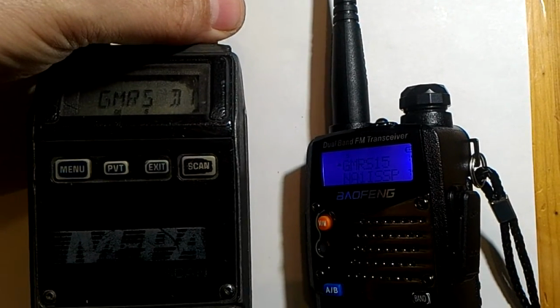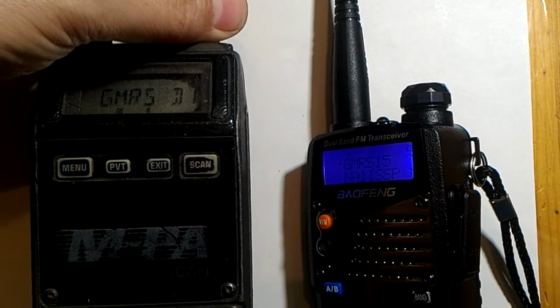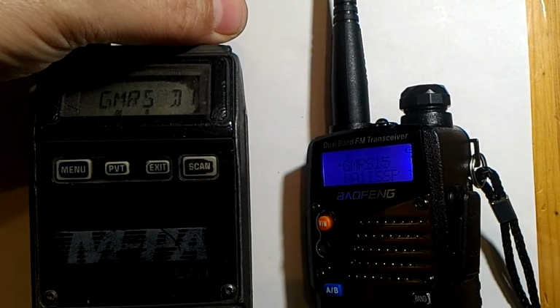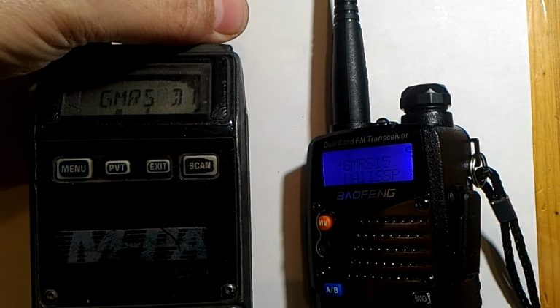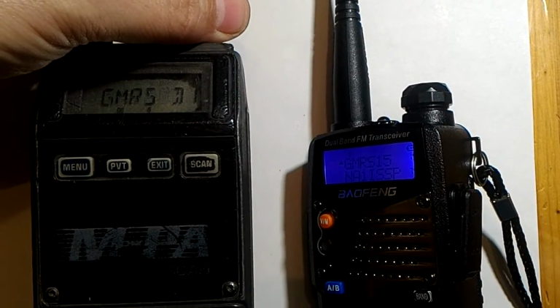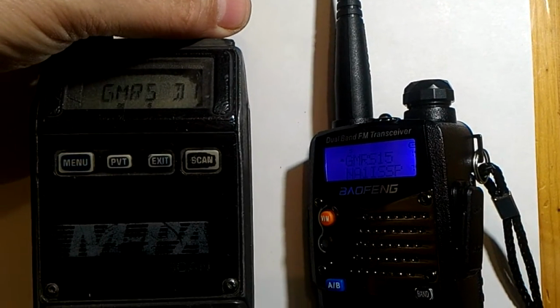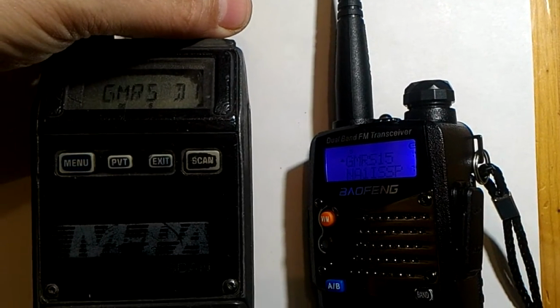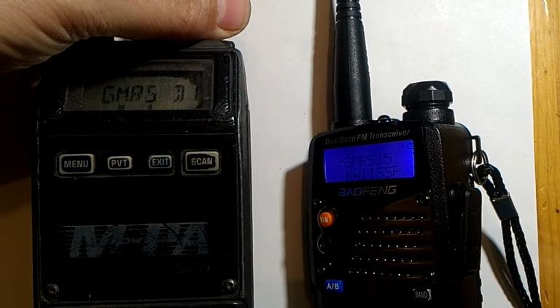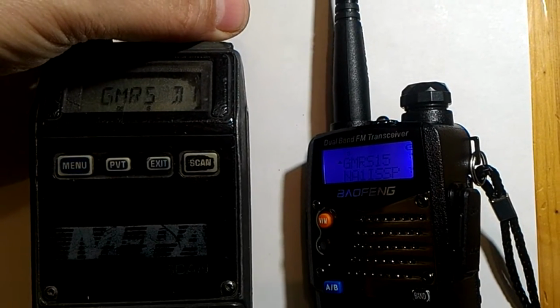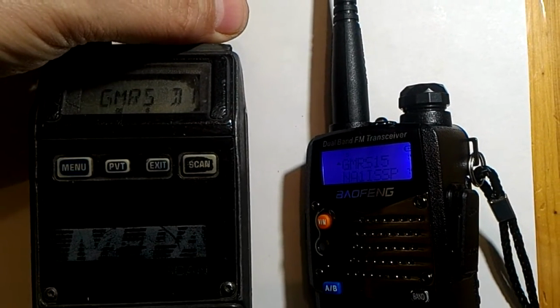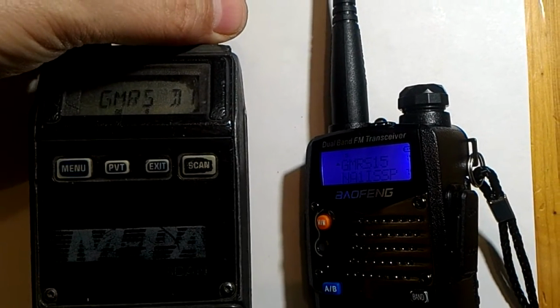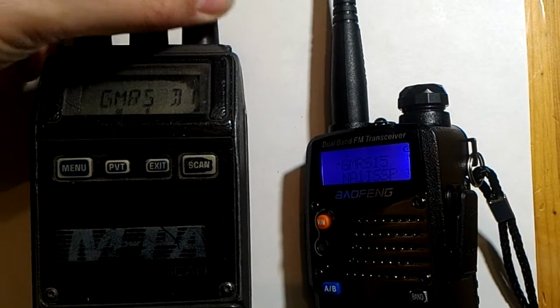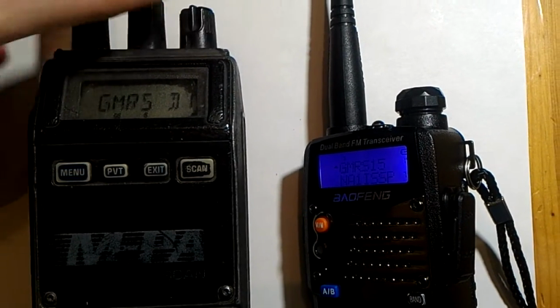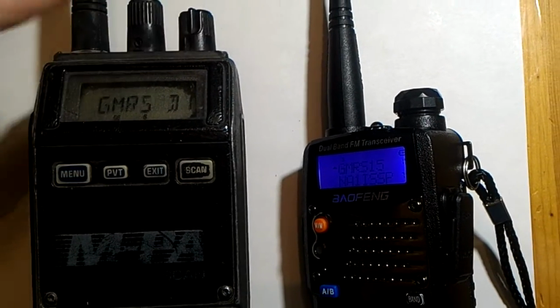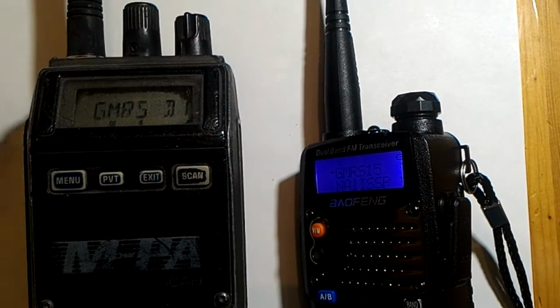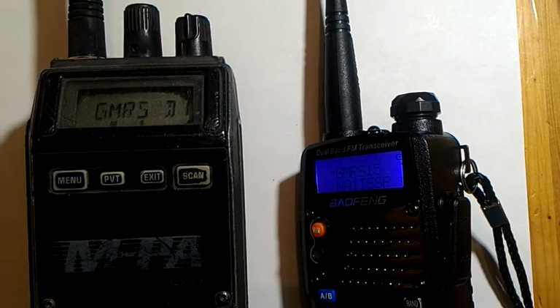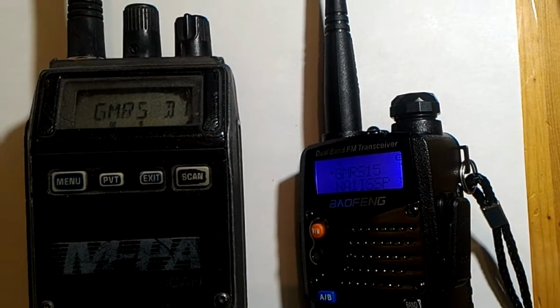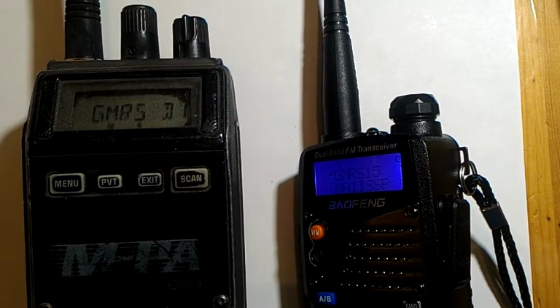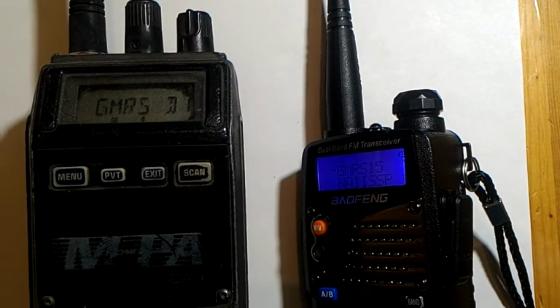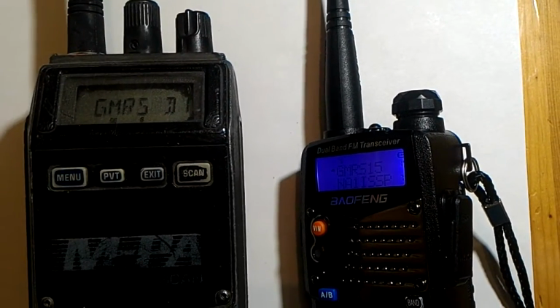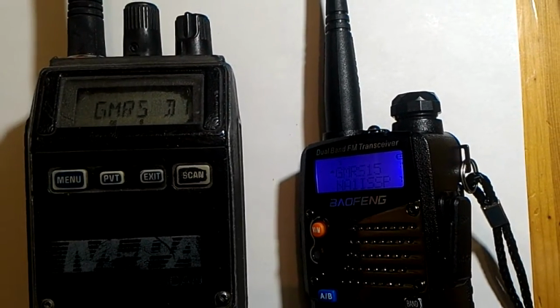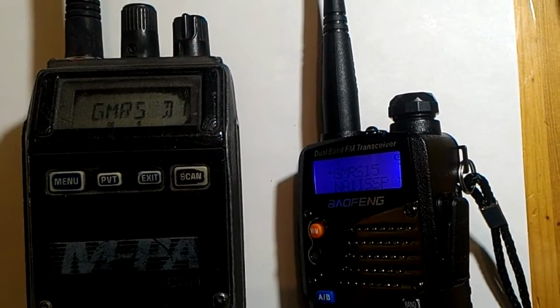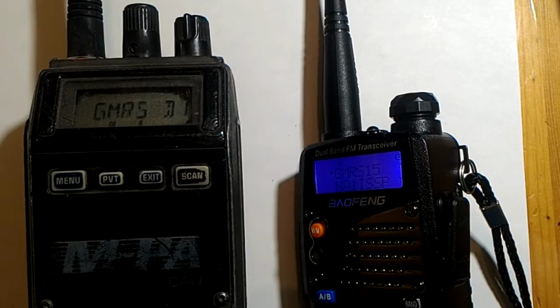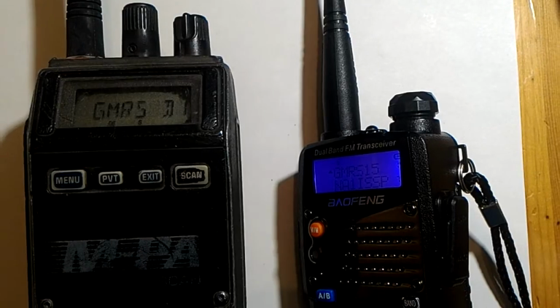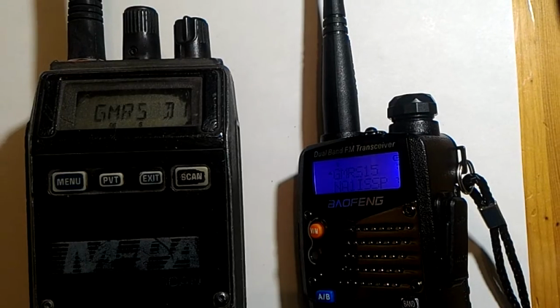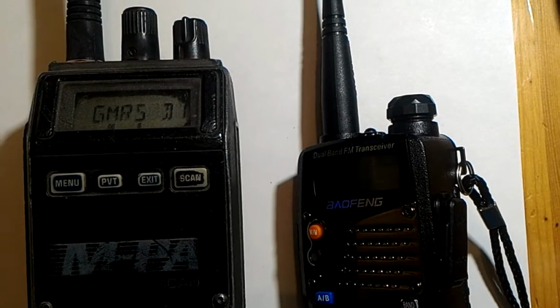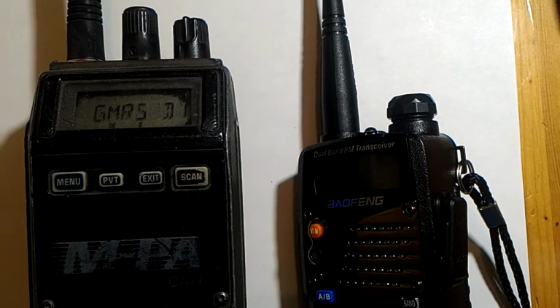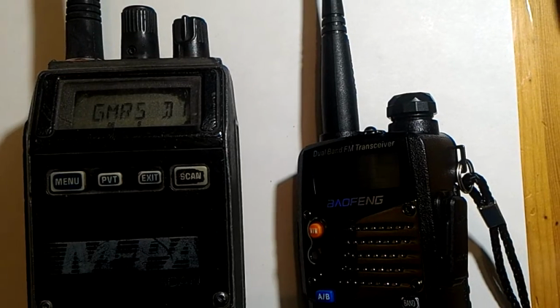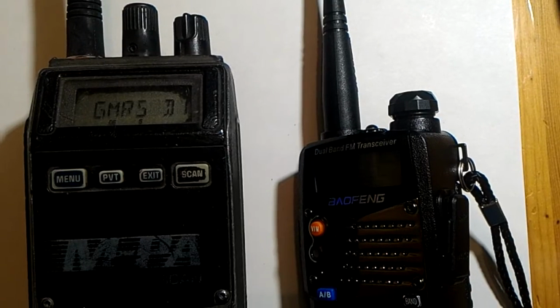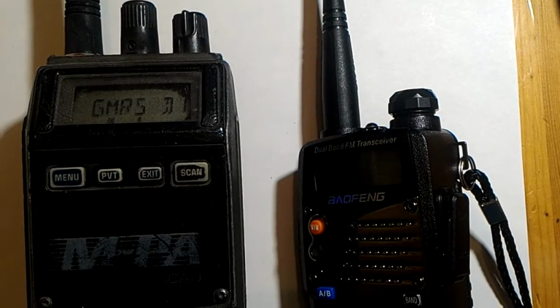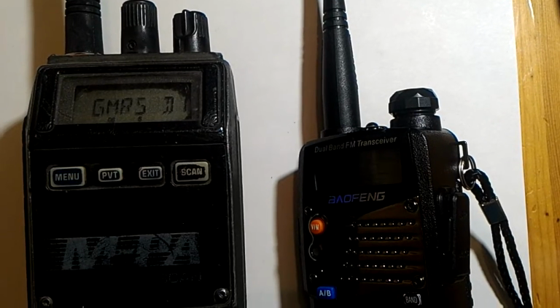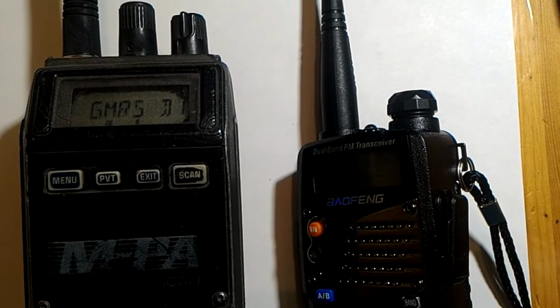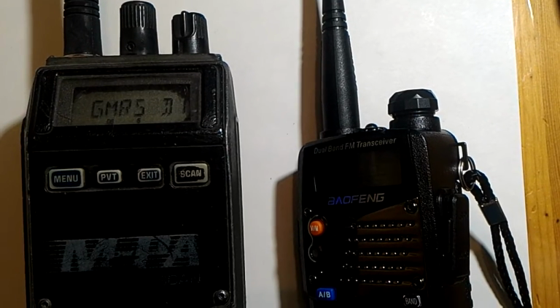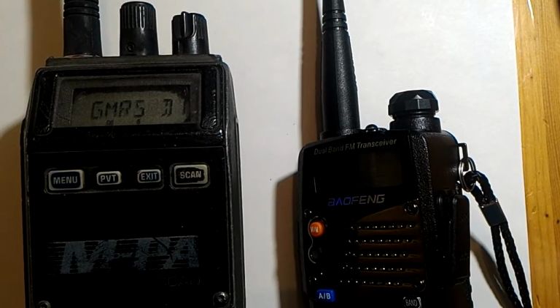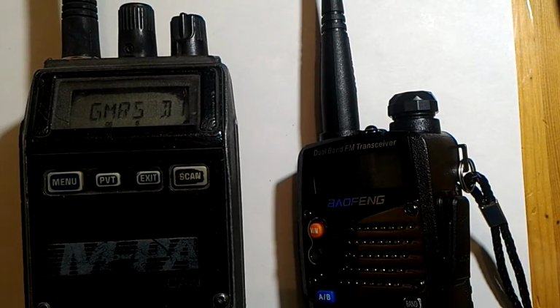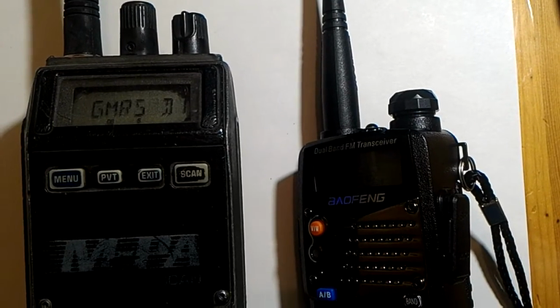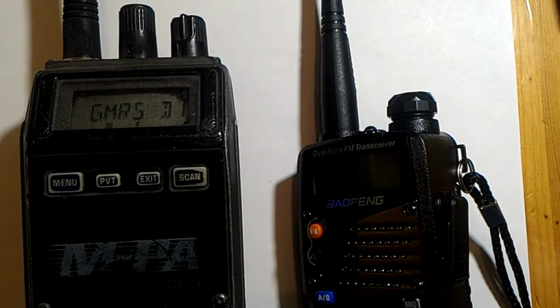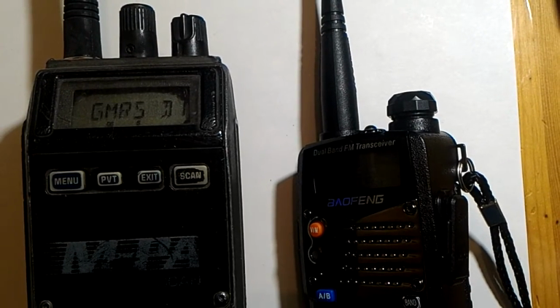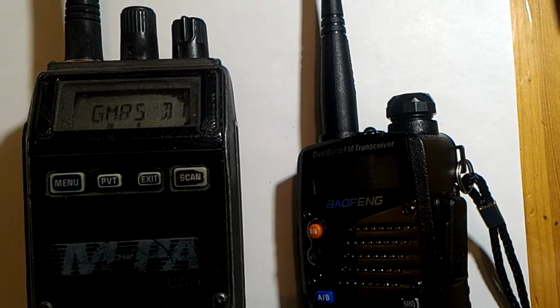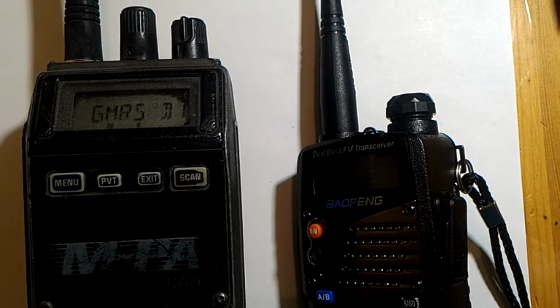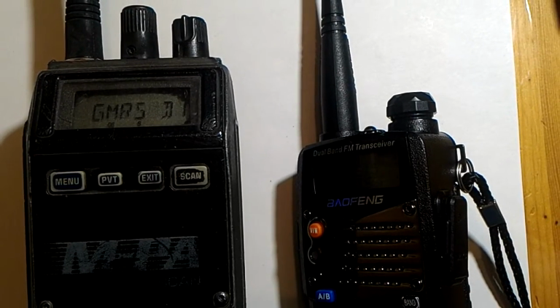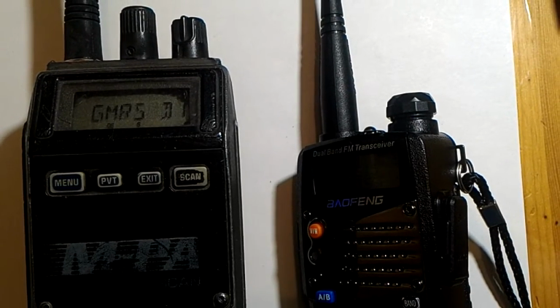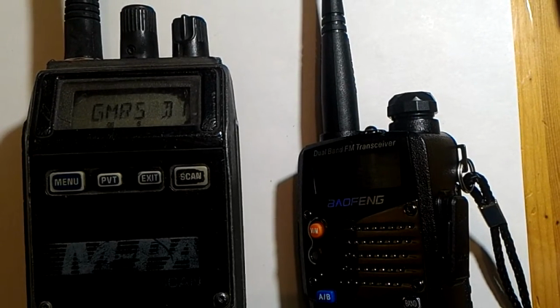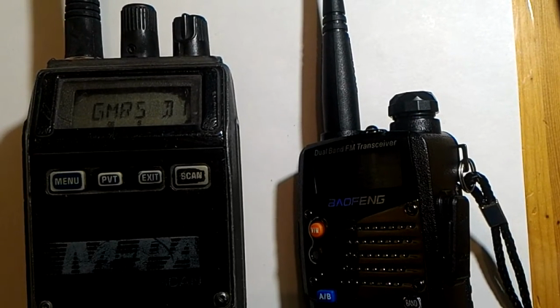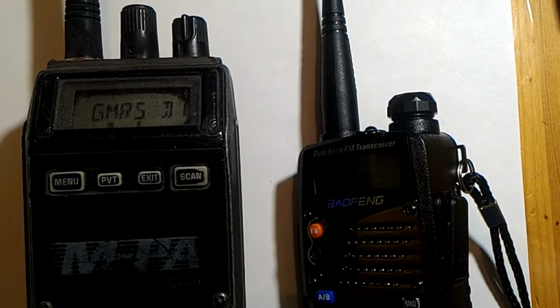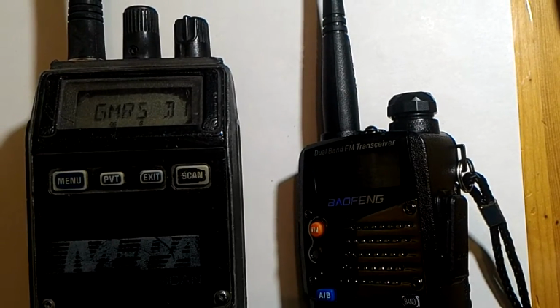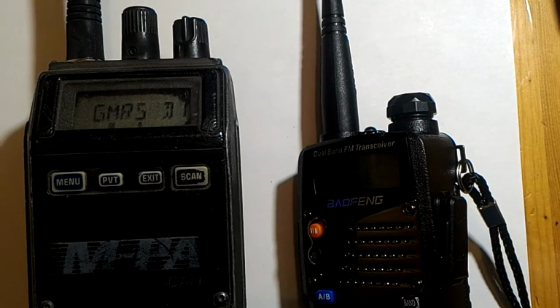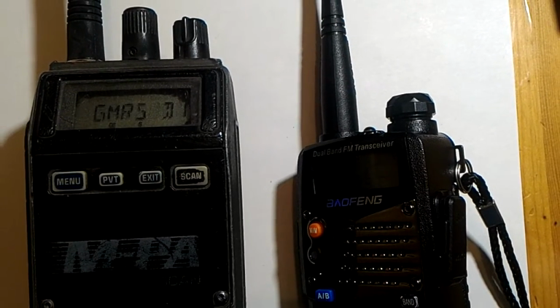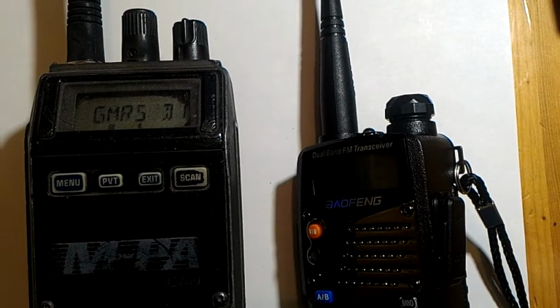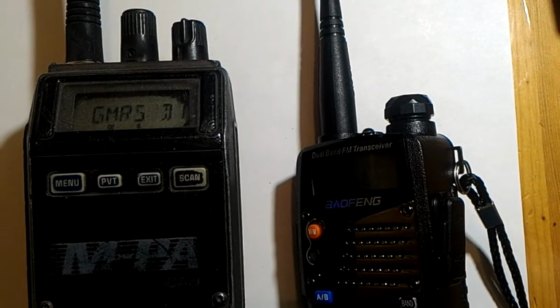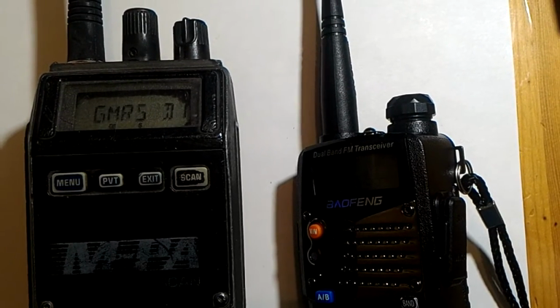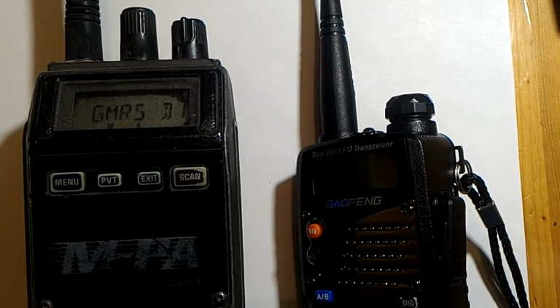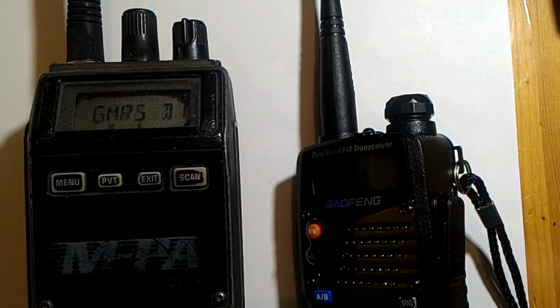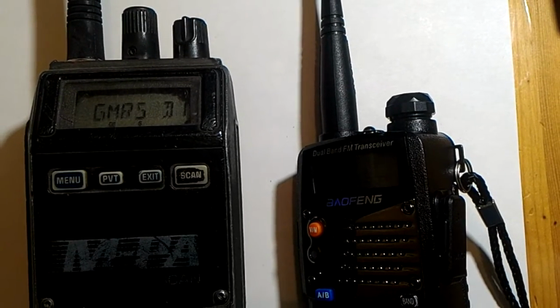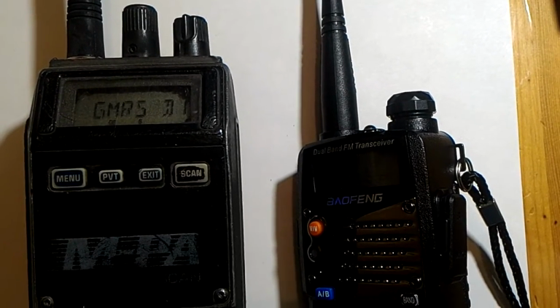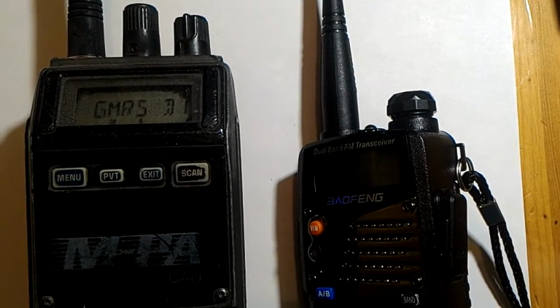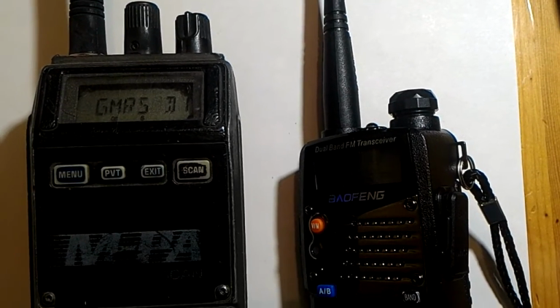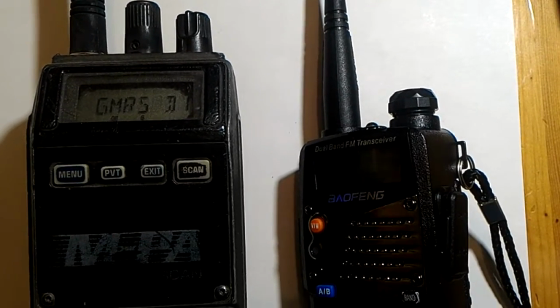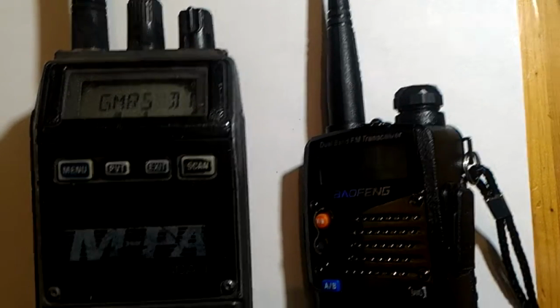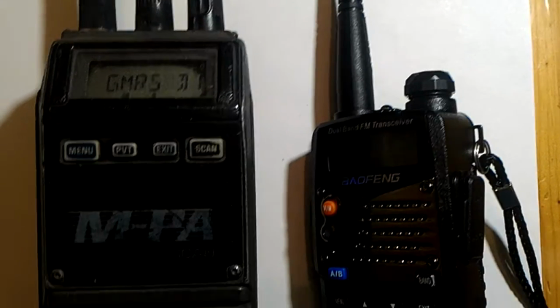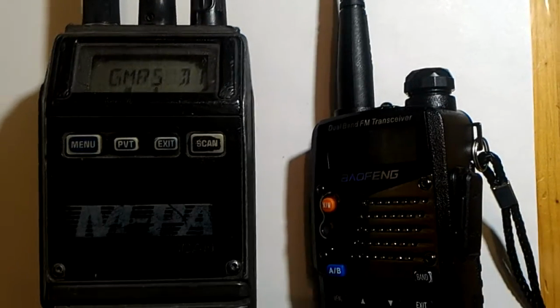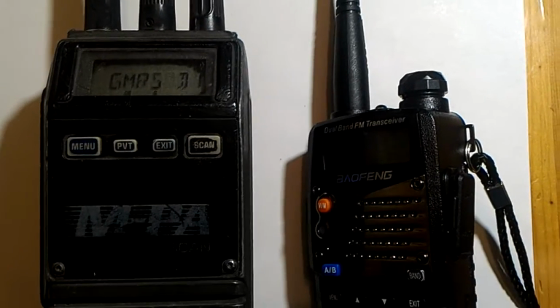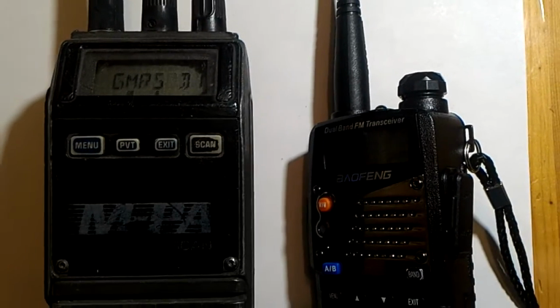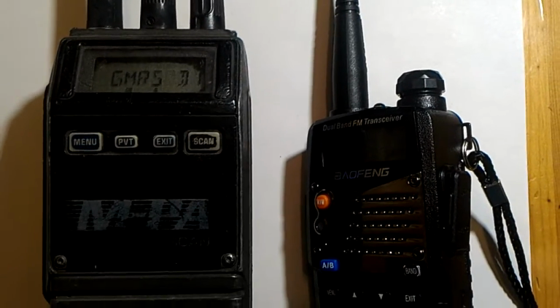The third part of the clip will show you how digital encryption keys are loaded inside this radio.